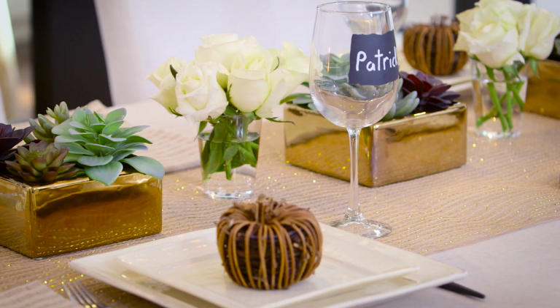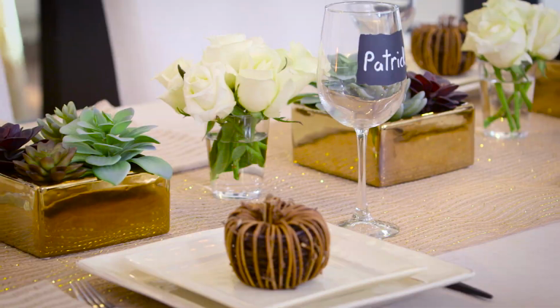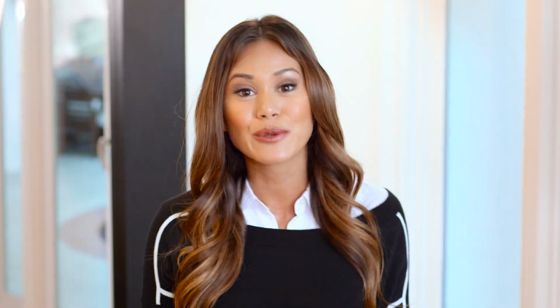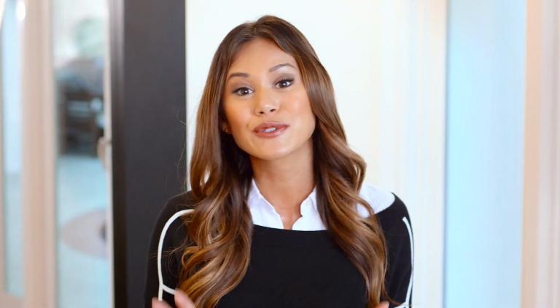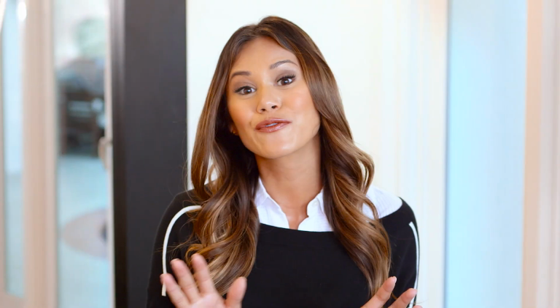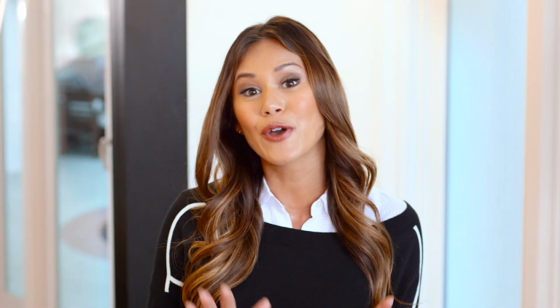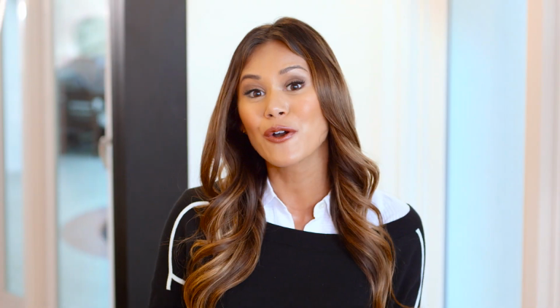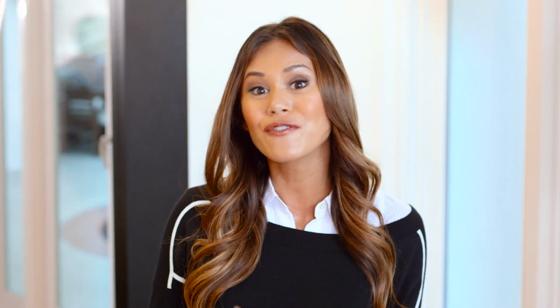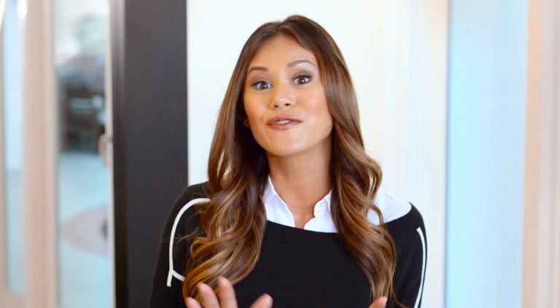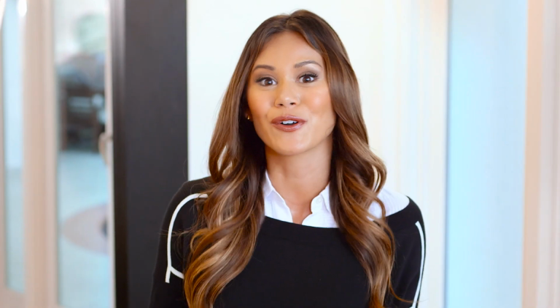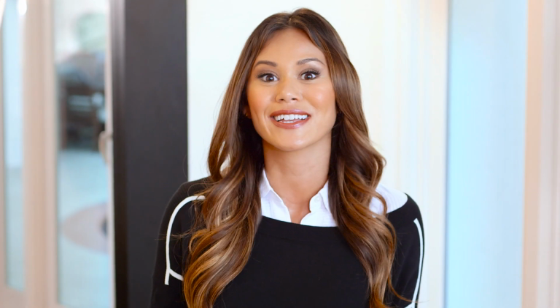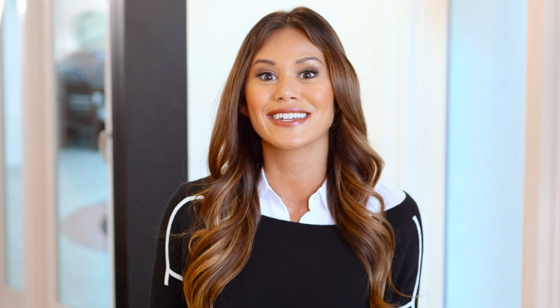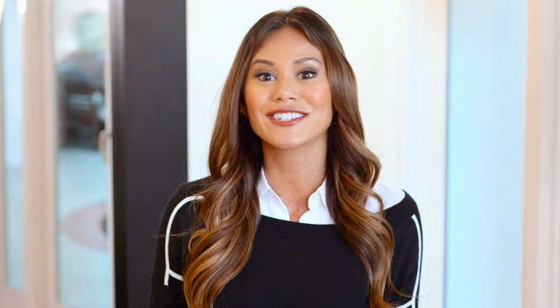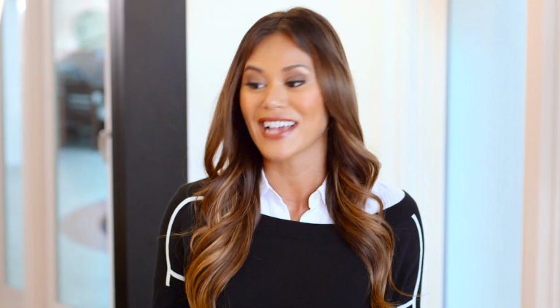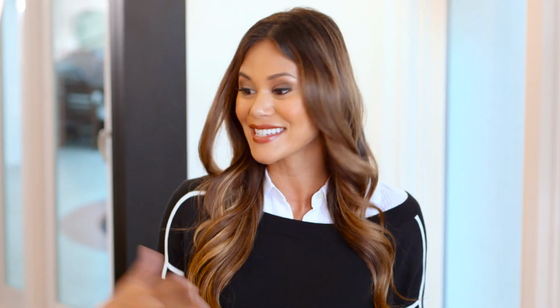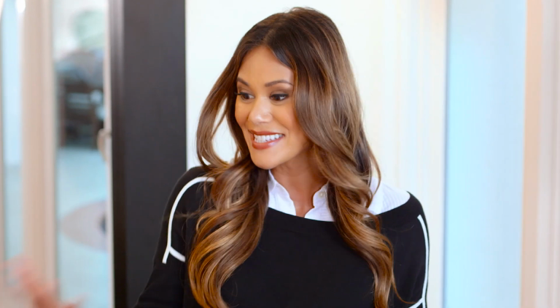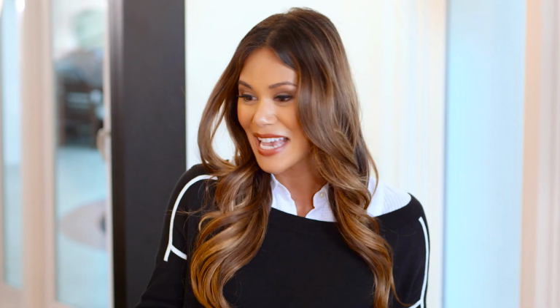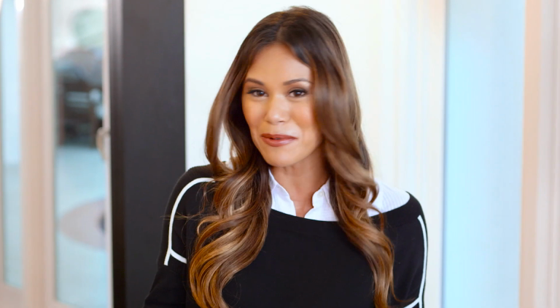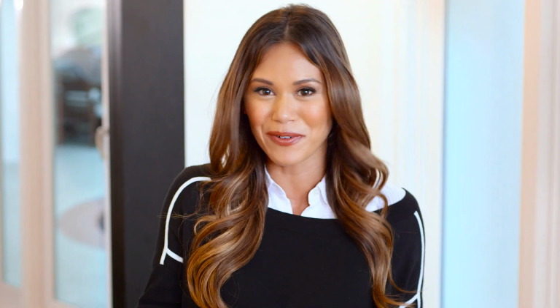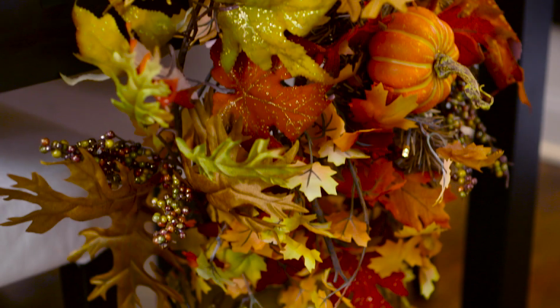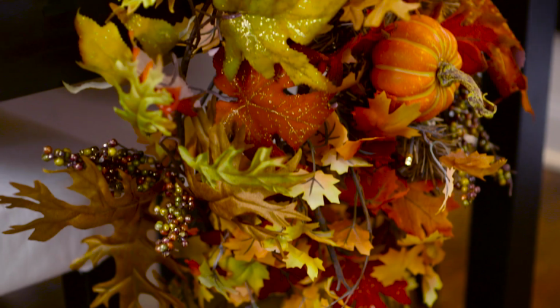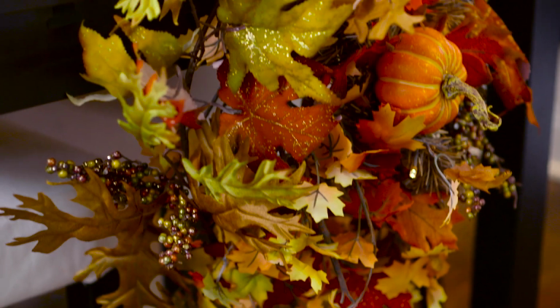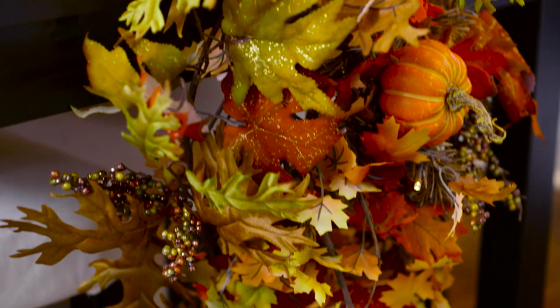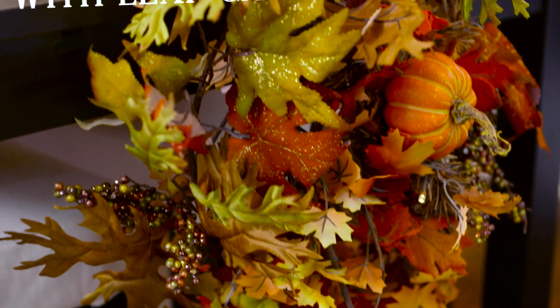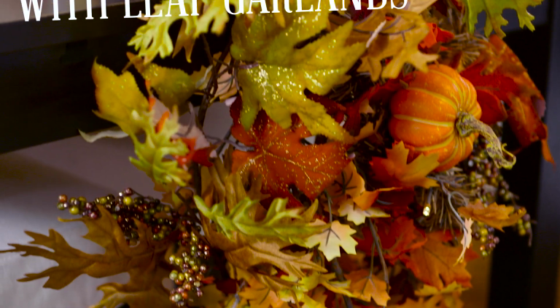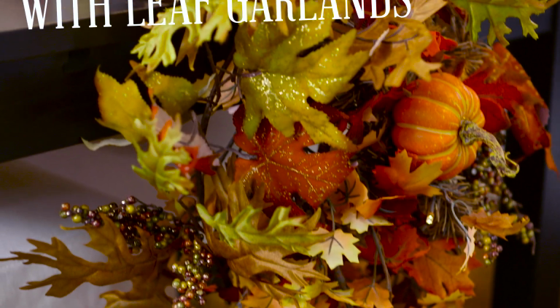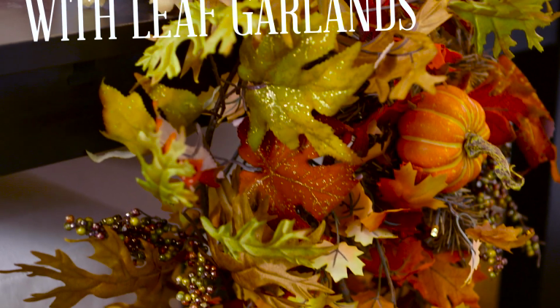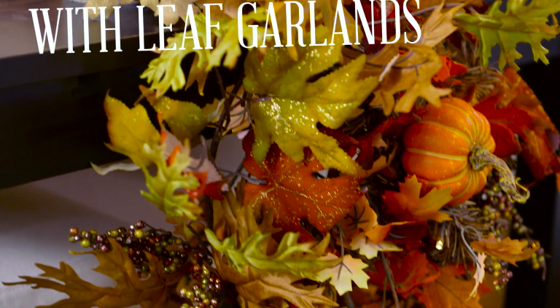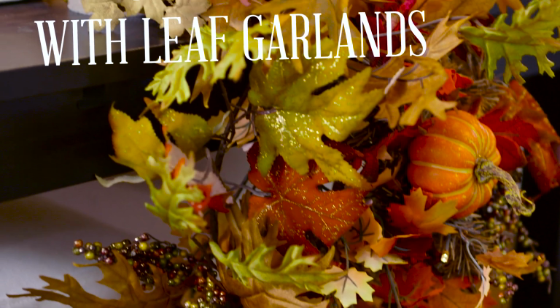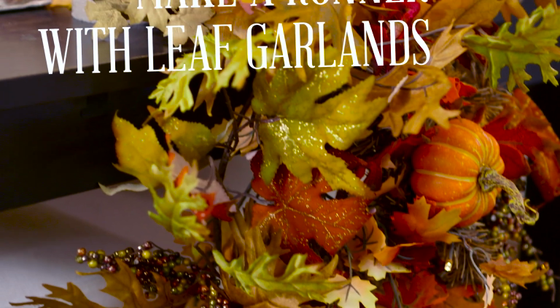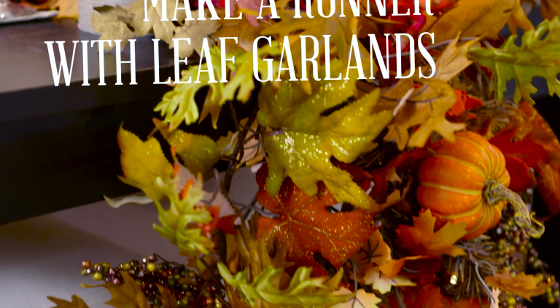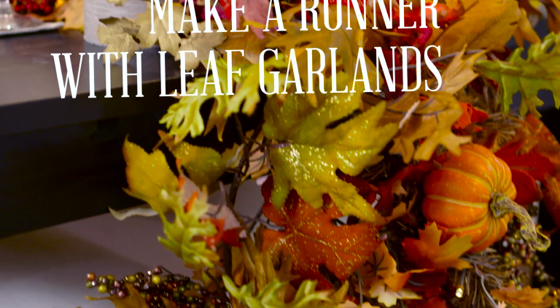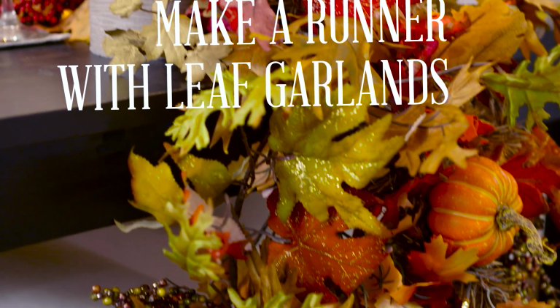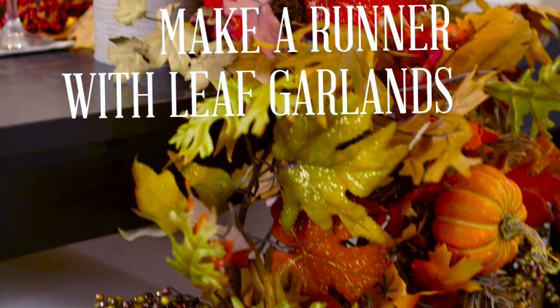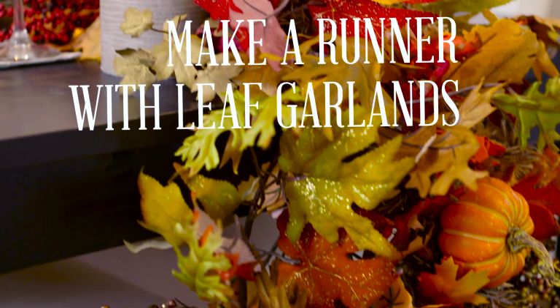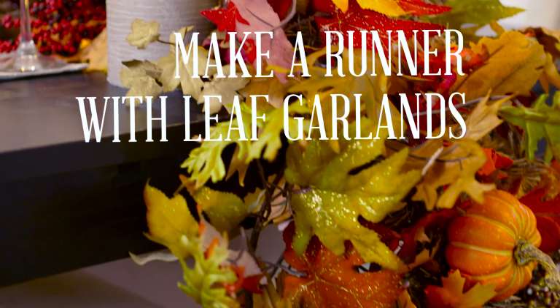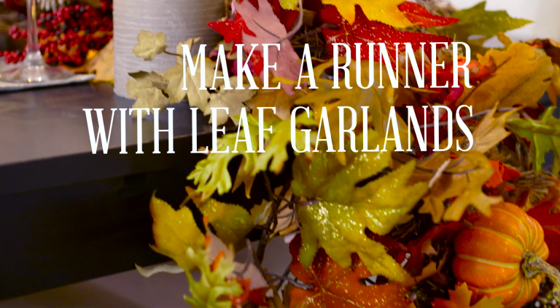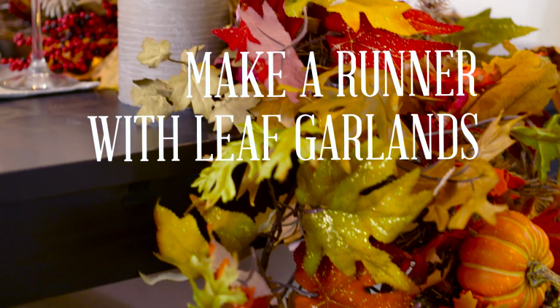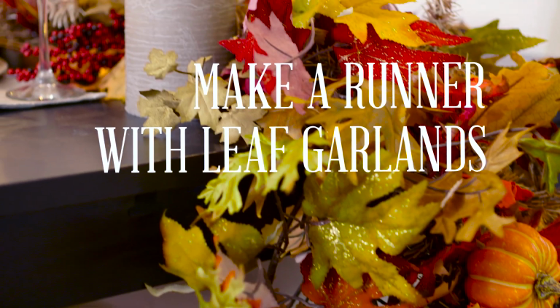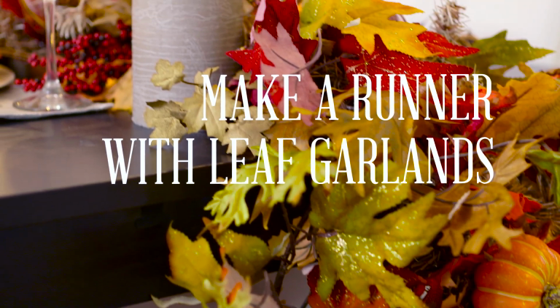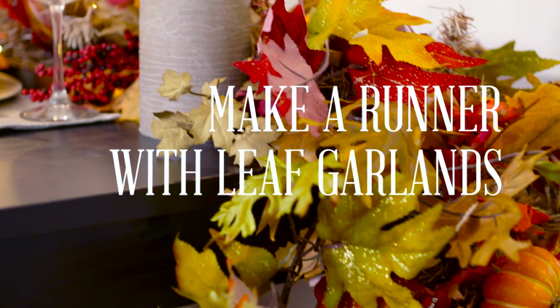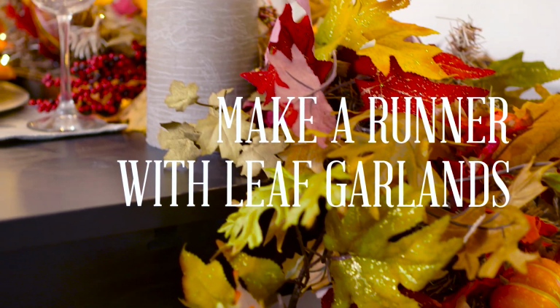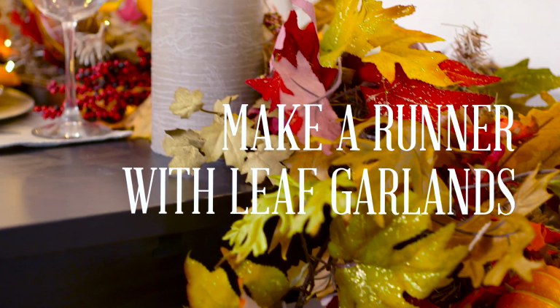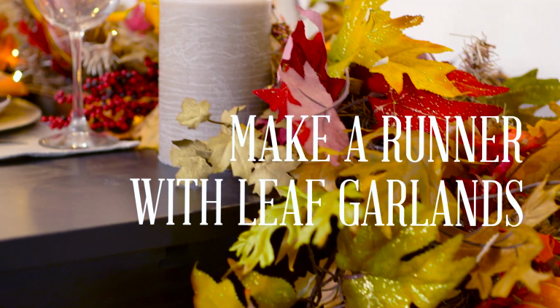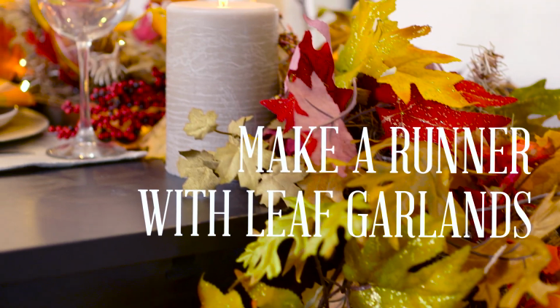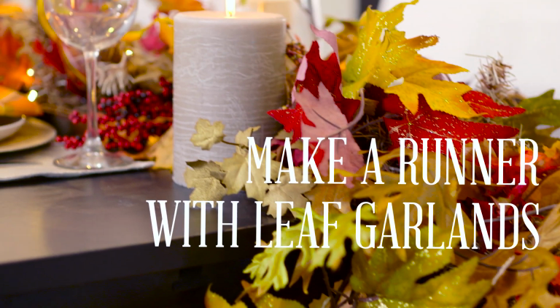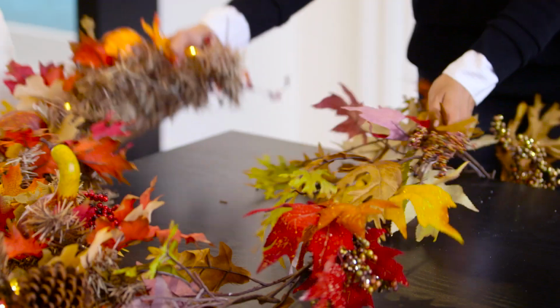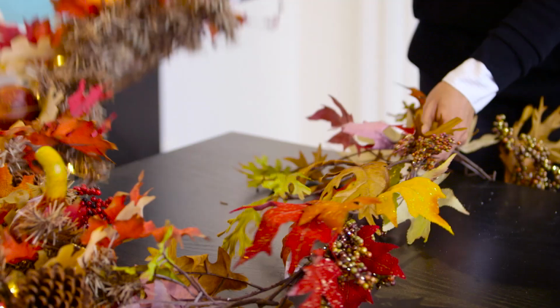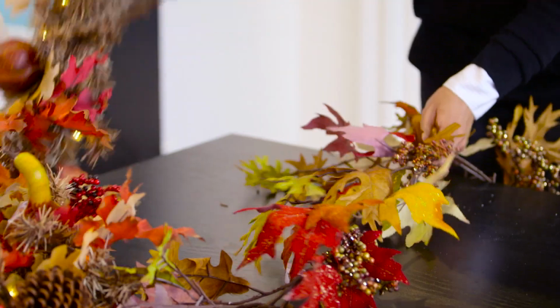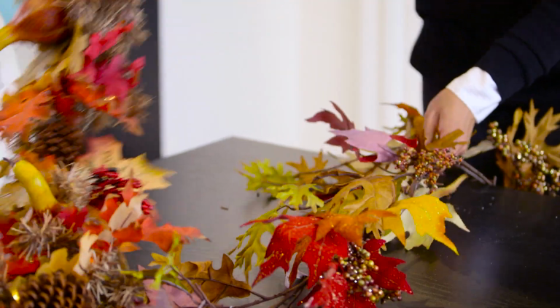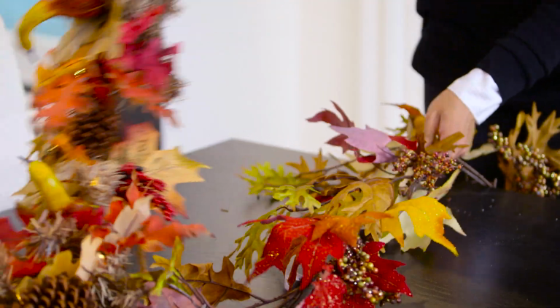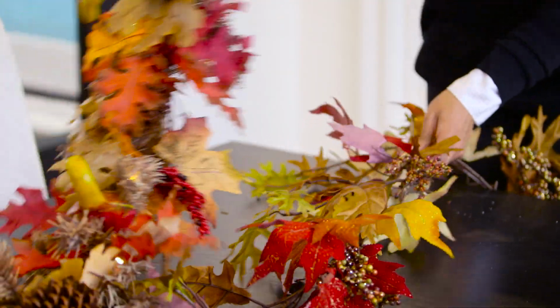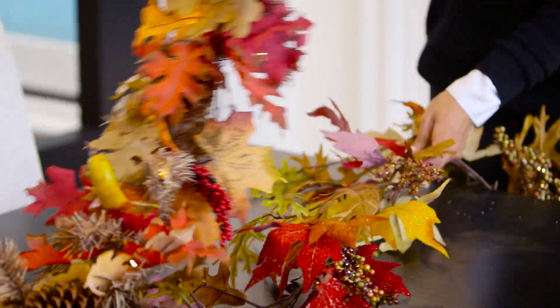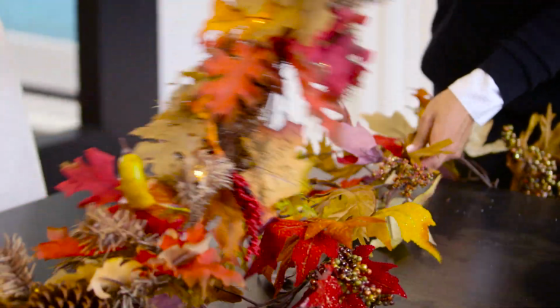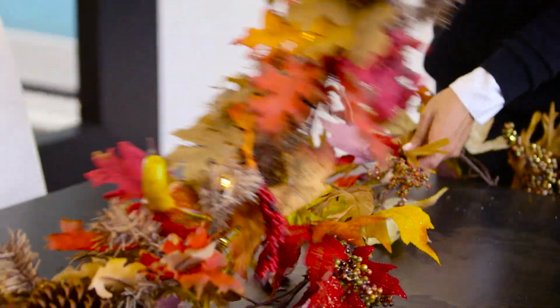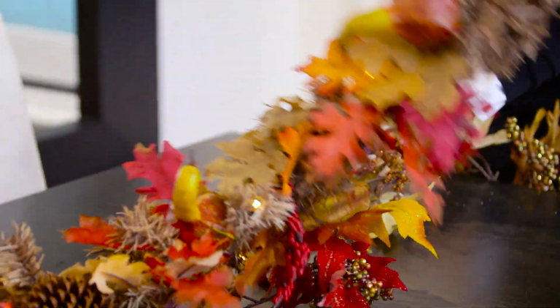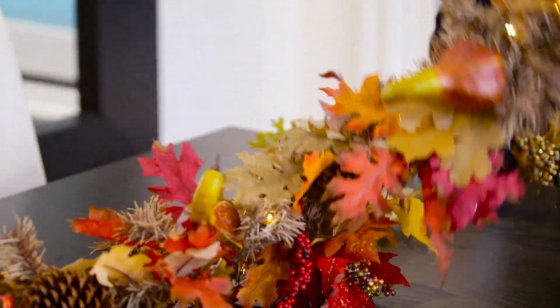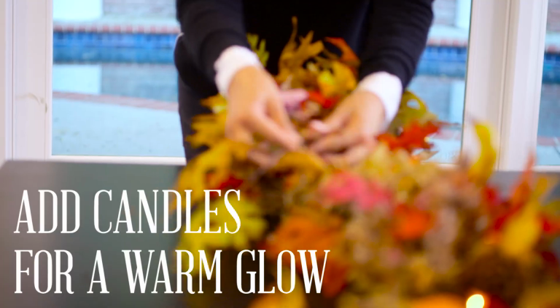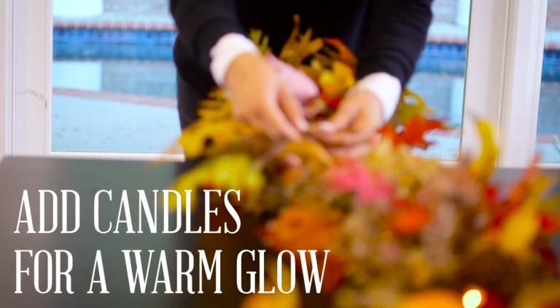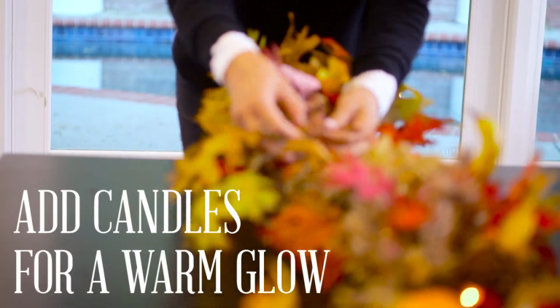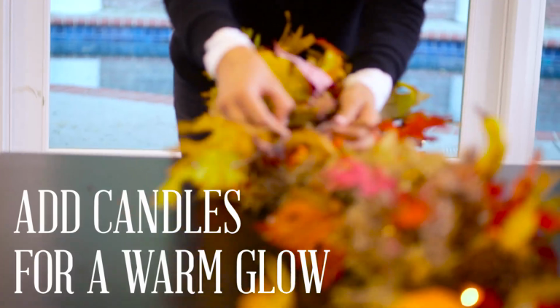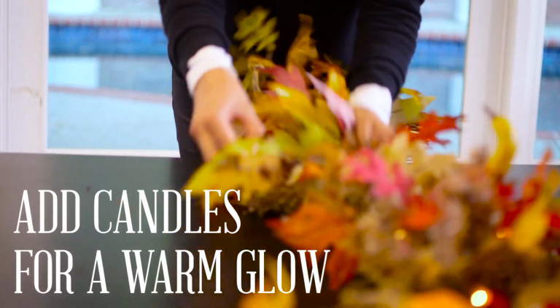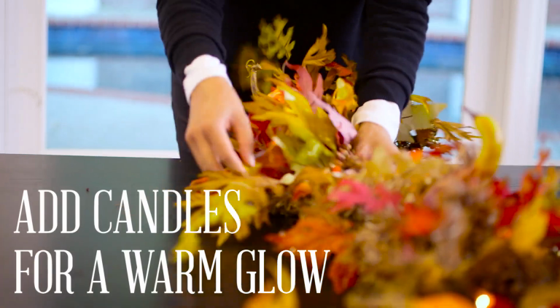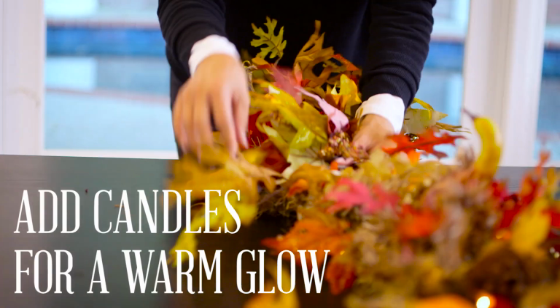Use faux foliage as a table runner. I repurposed this garland and weaved it with another garland and added candles.